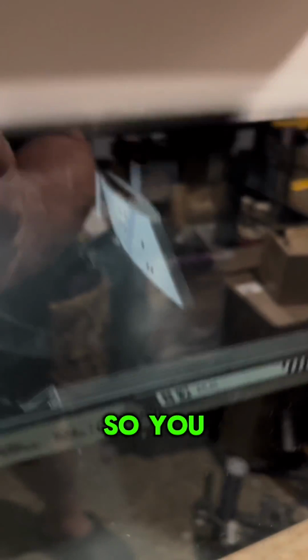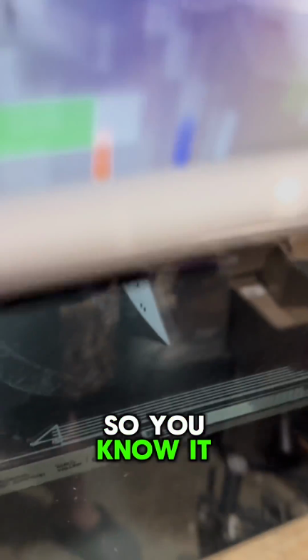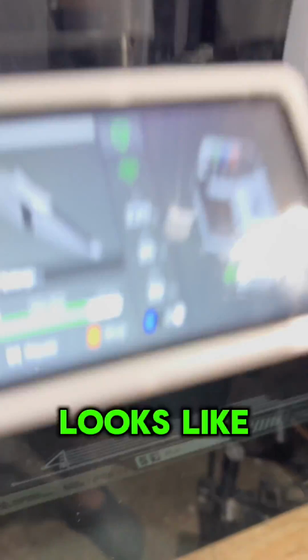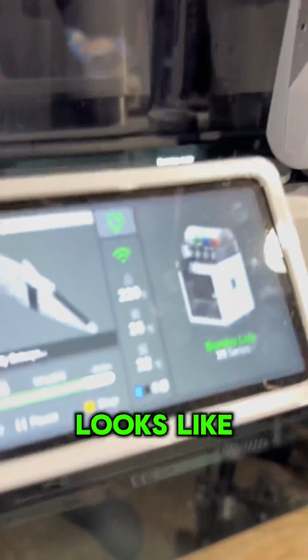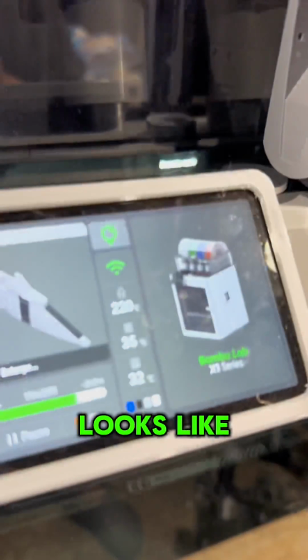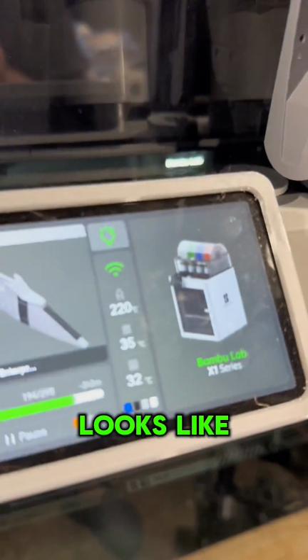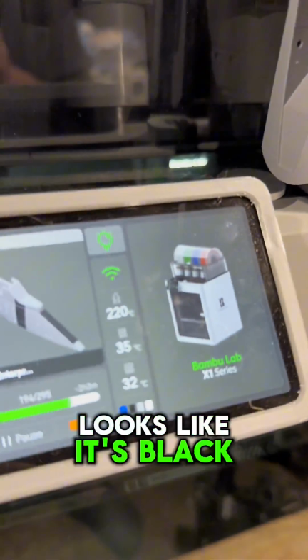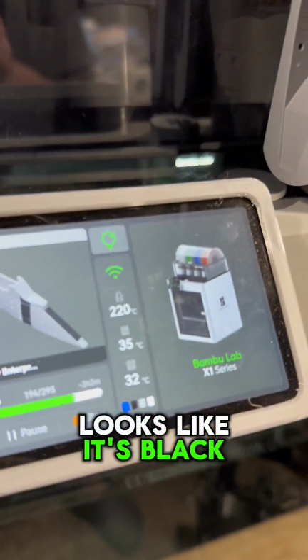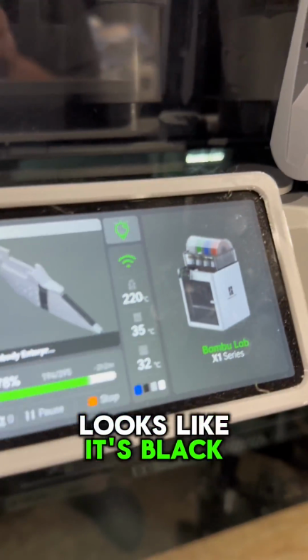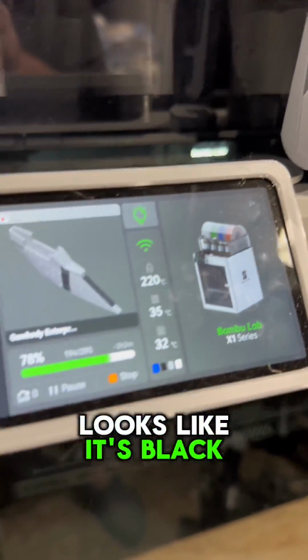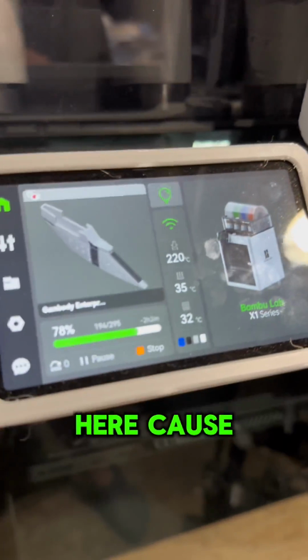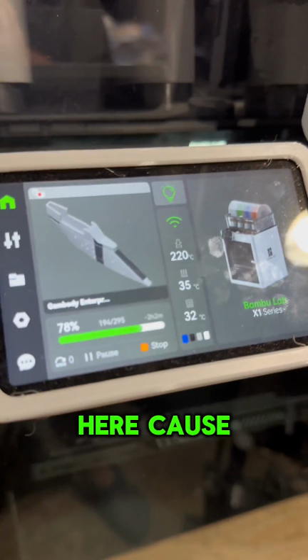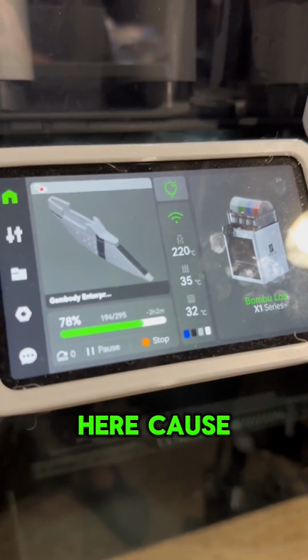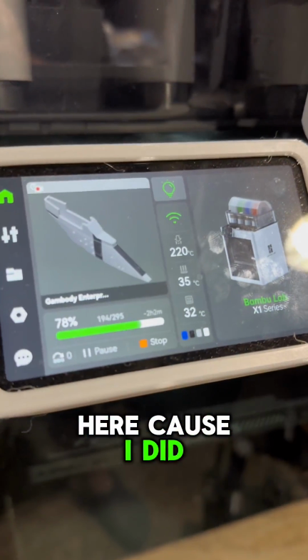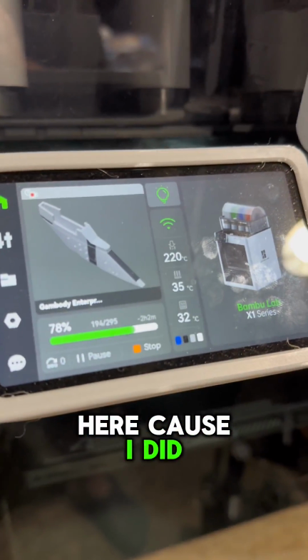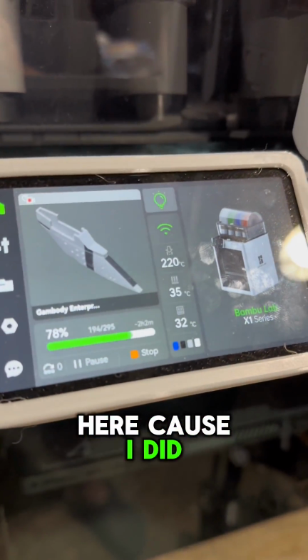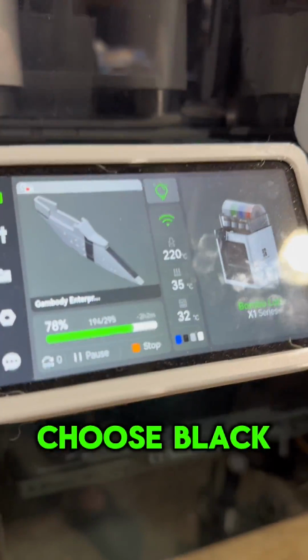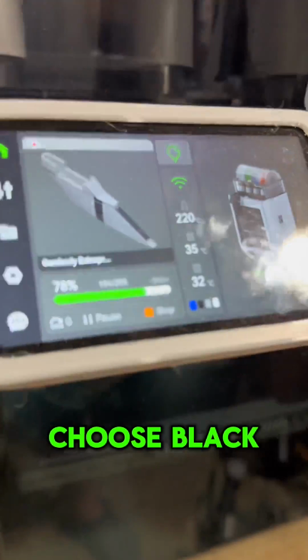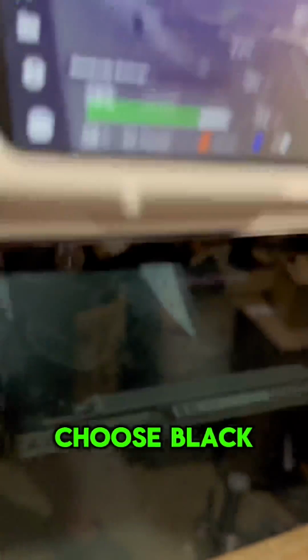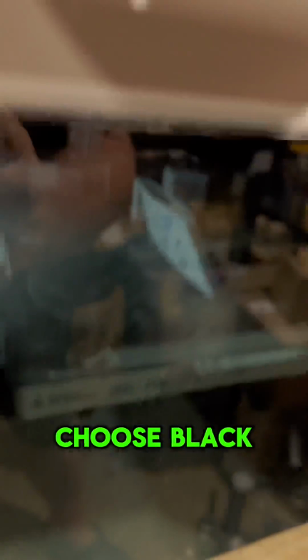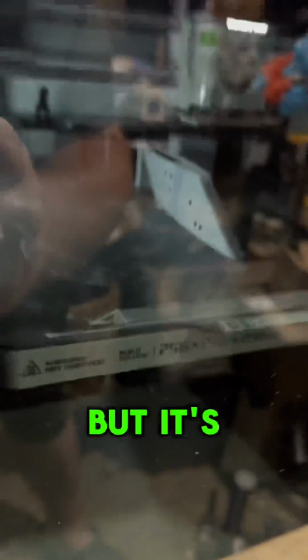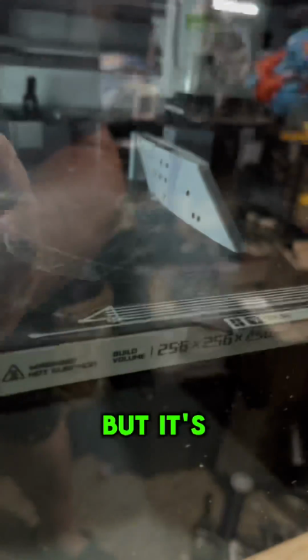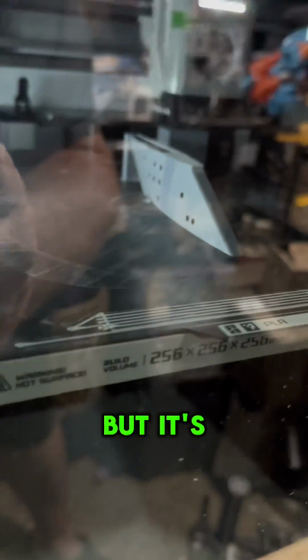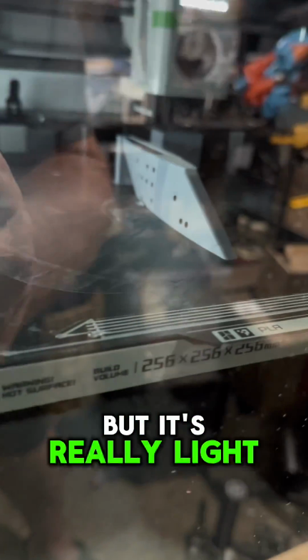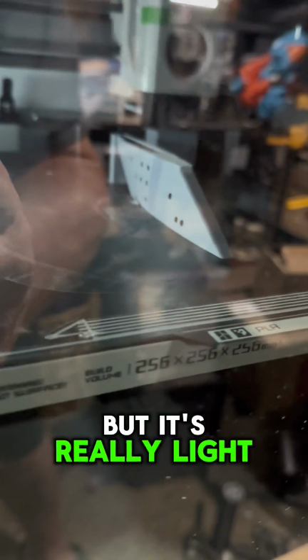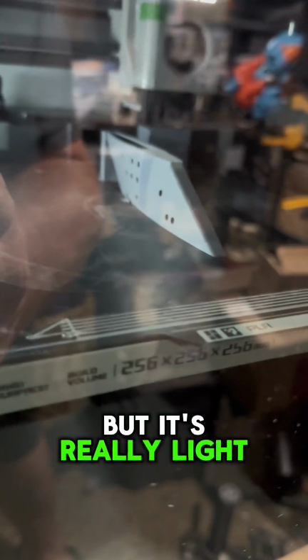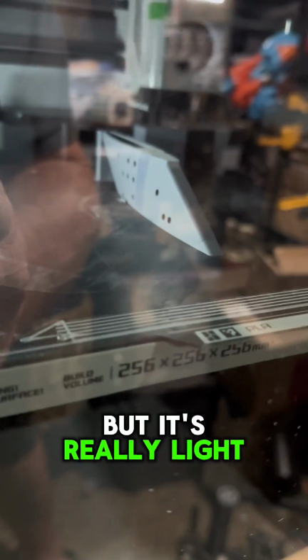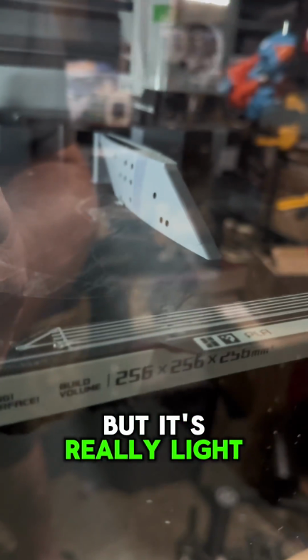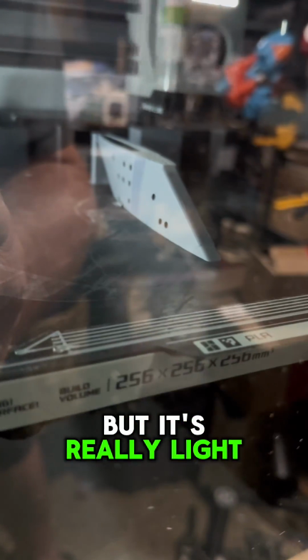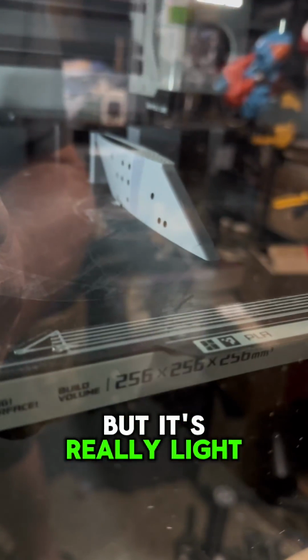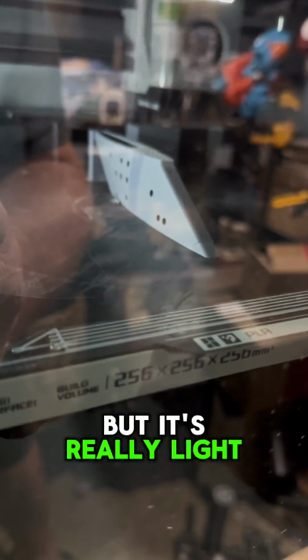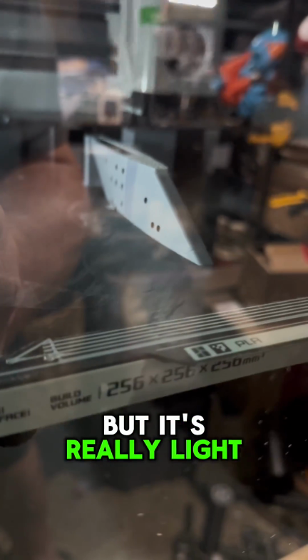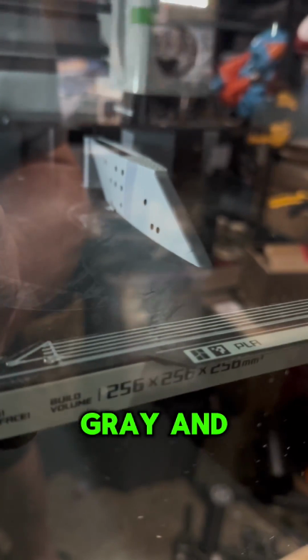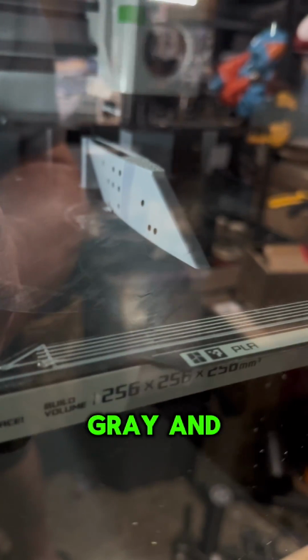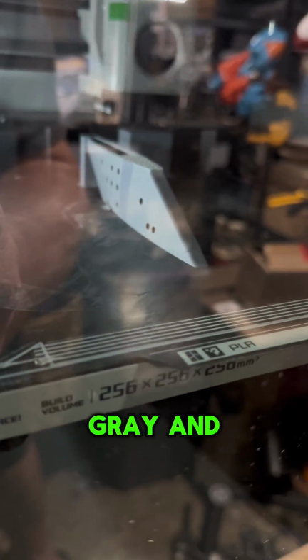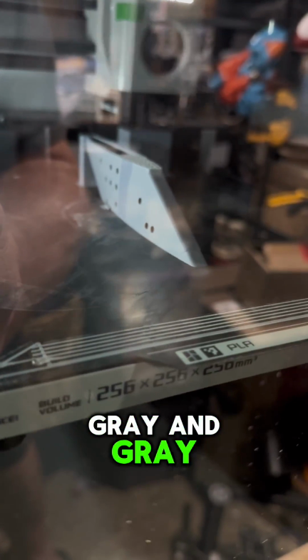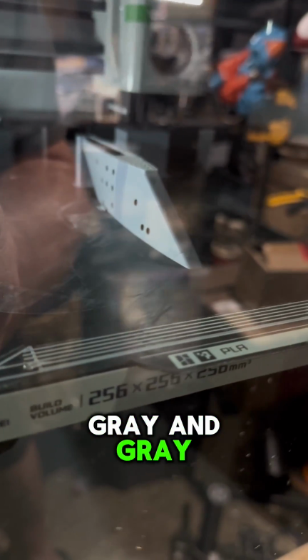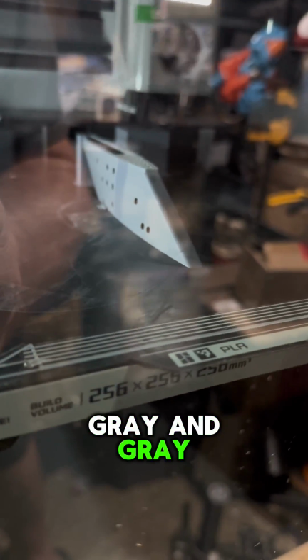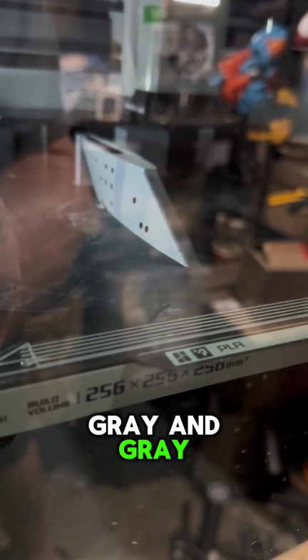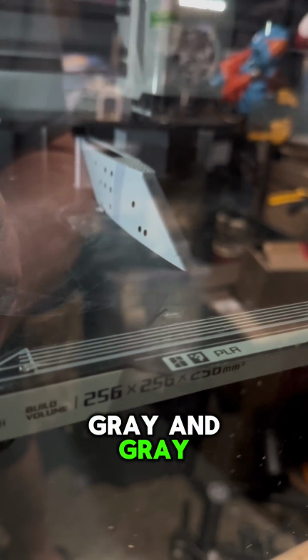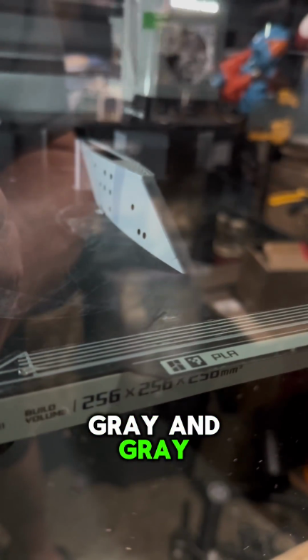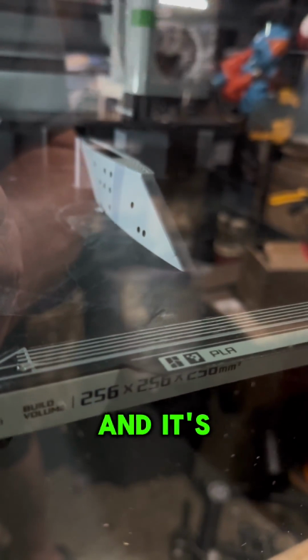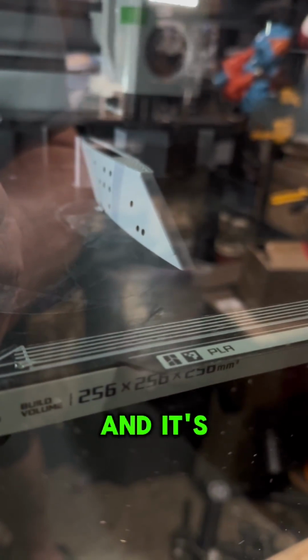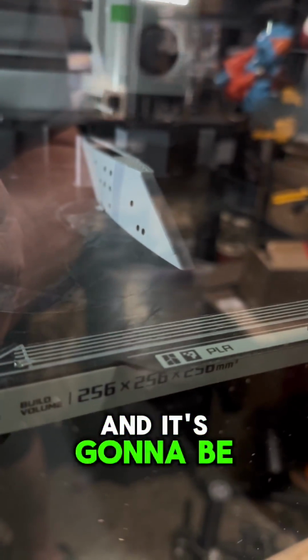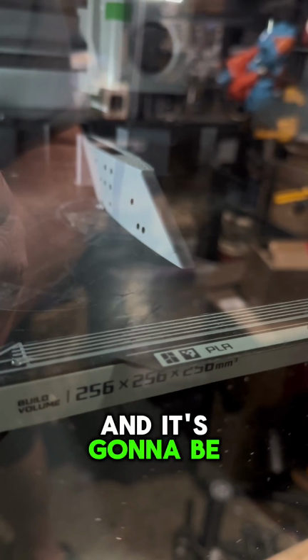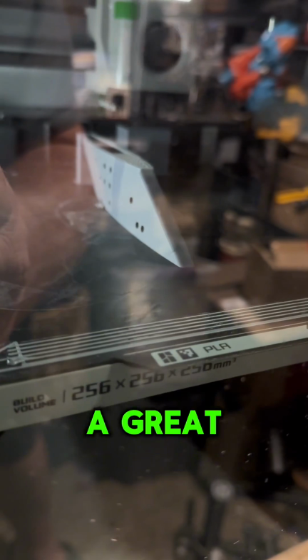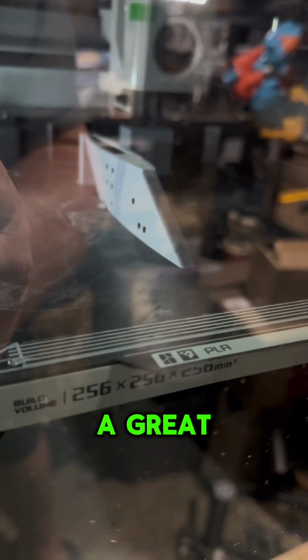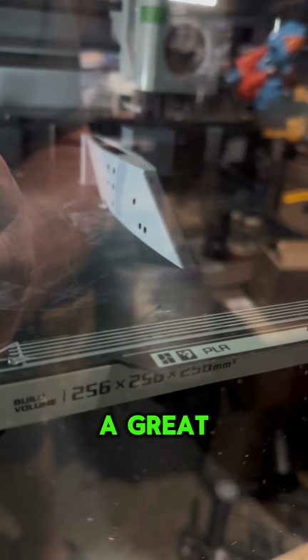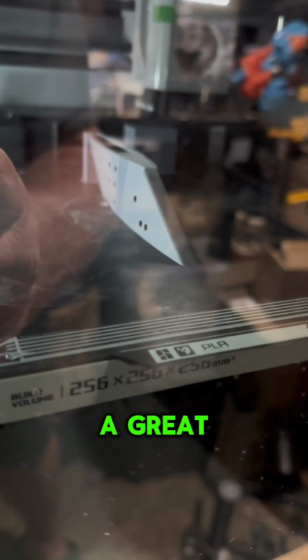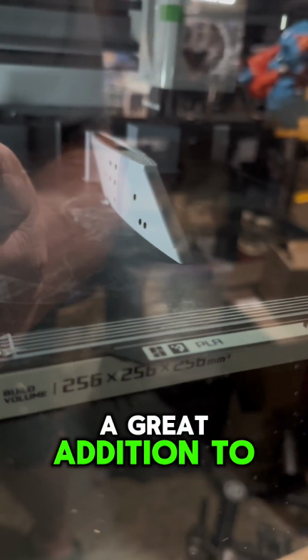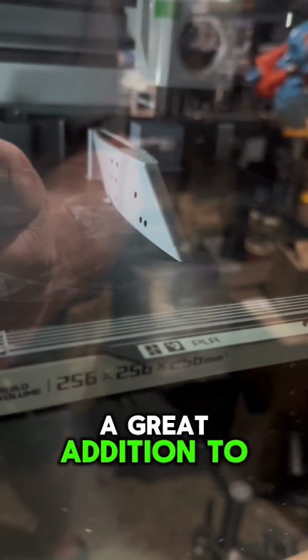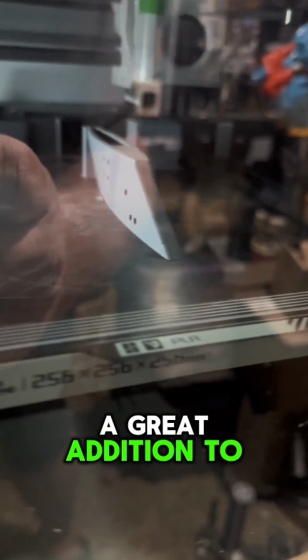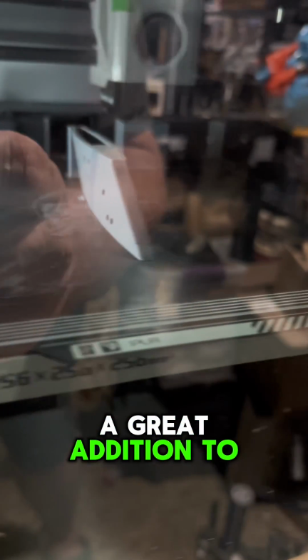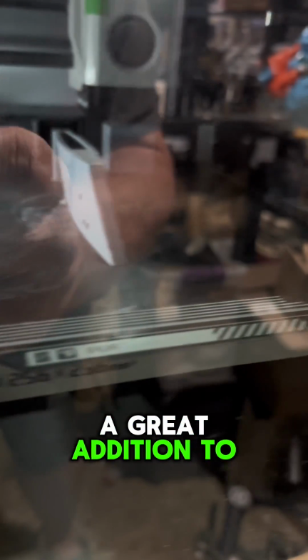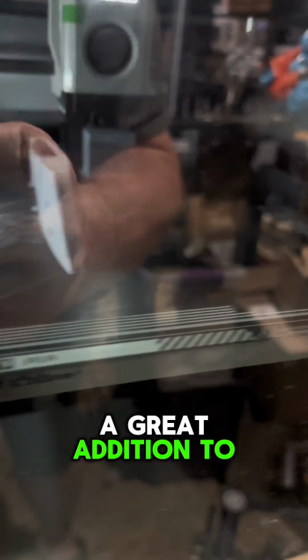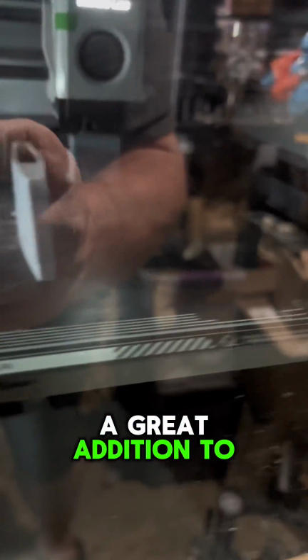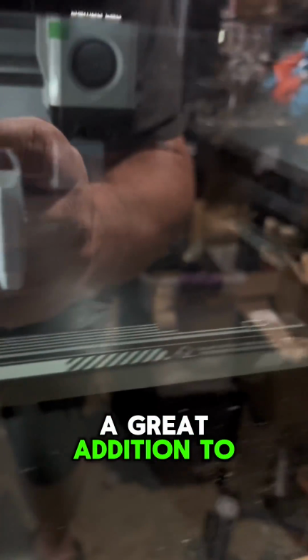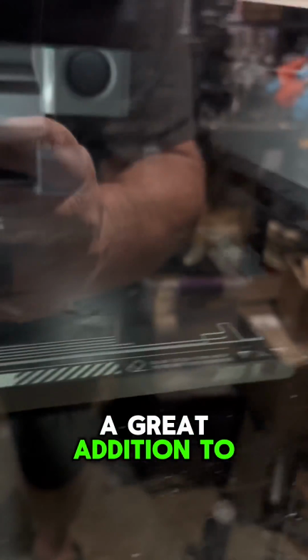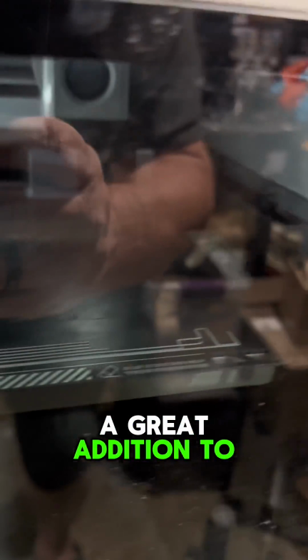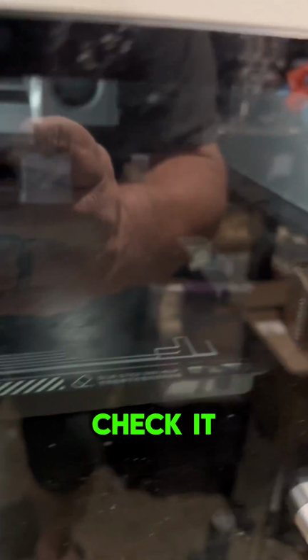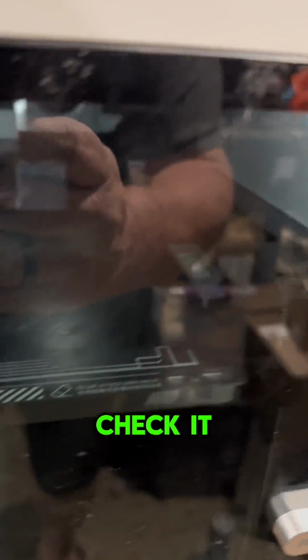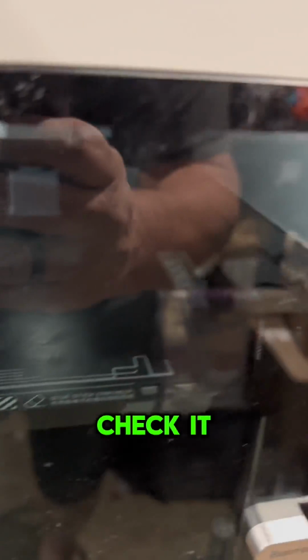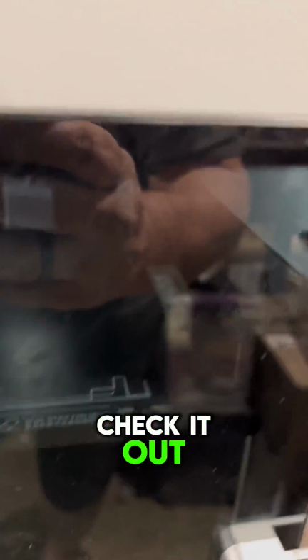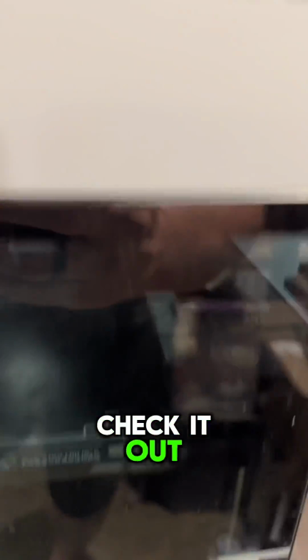It looks like it's black here because I did choose black, but it's really light gray and gray, and it's going to be a great addition — check it out.